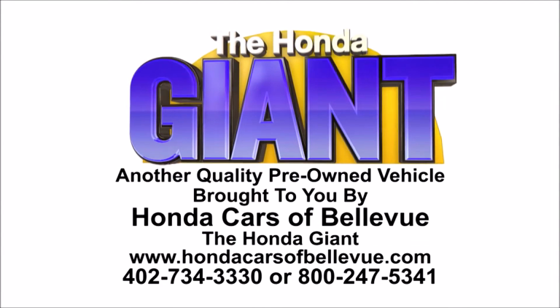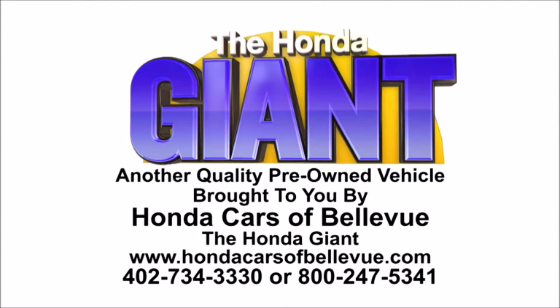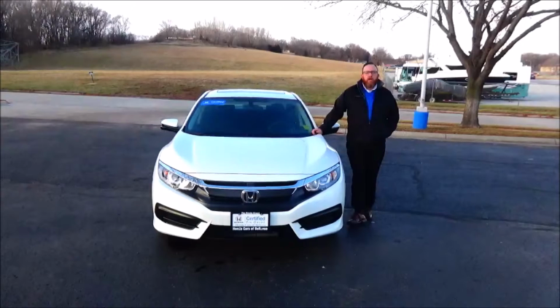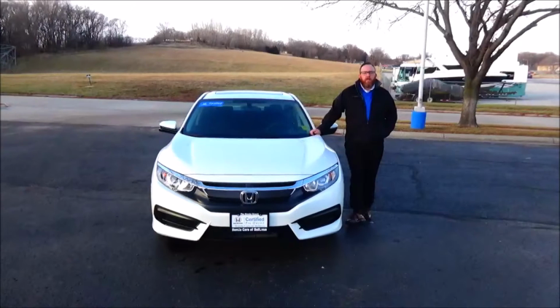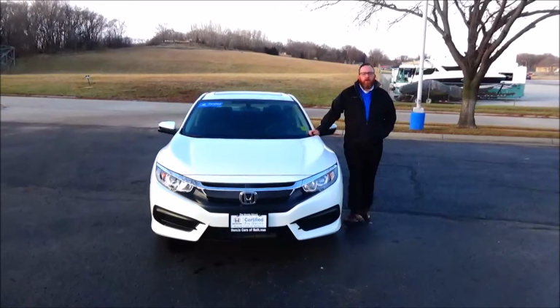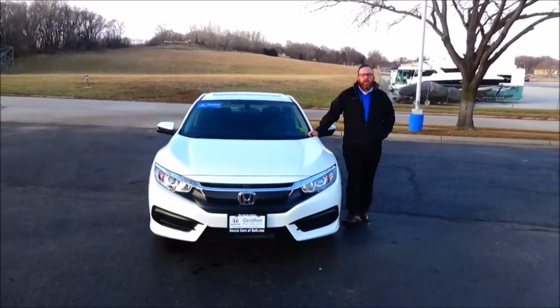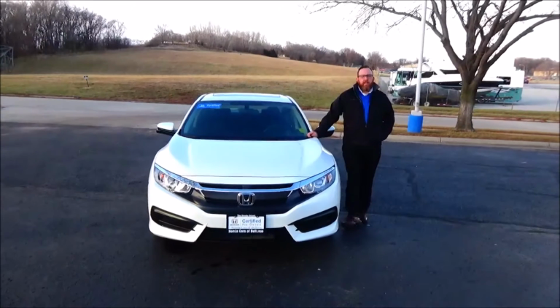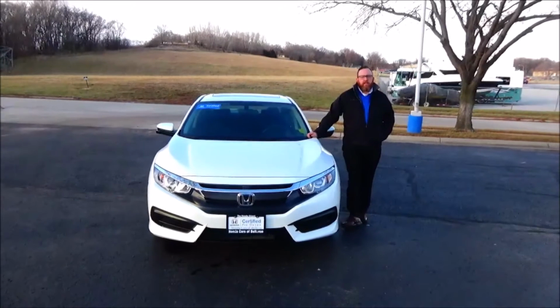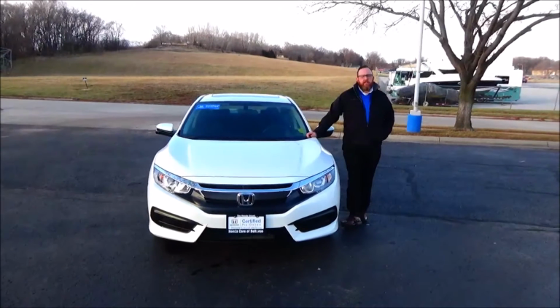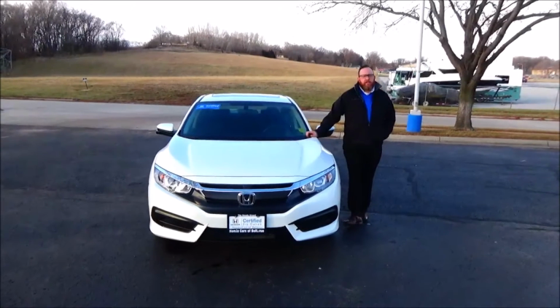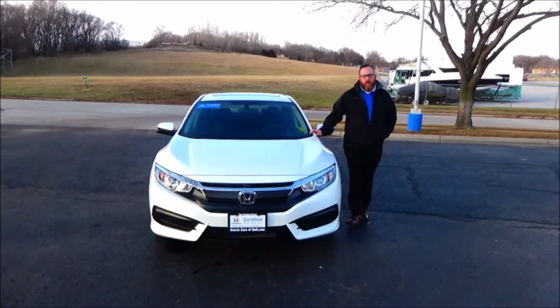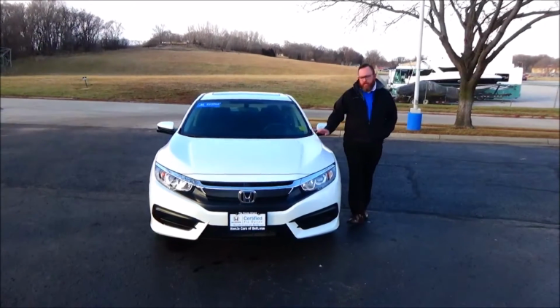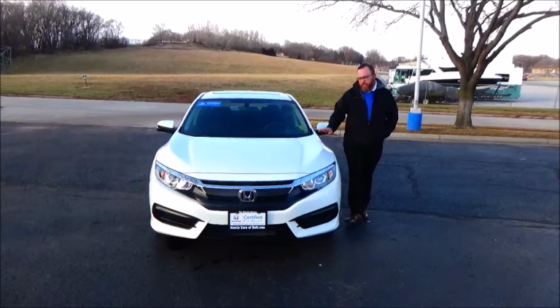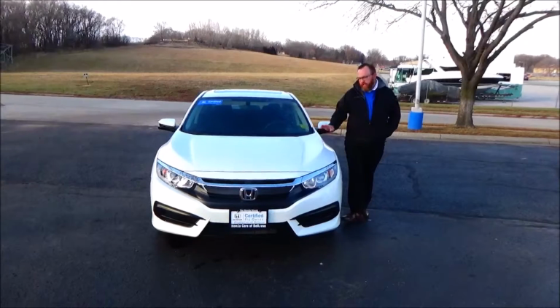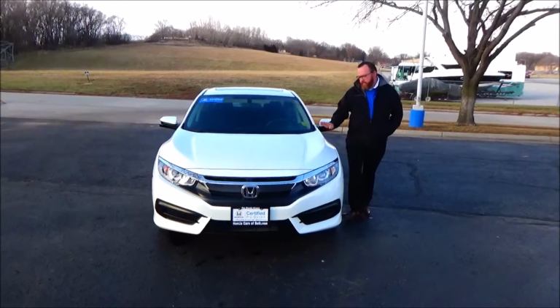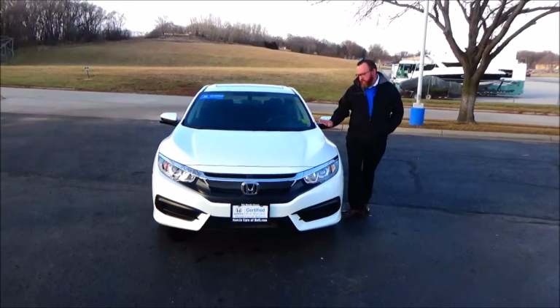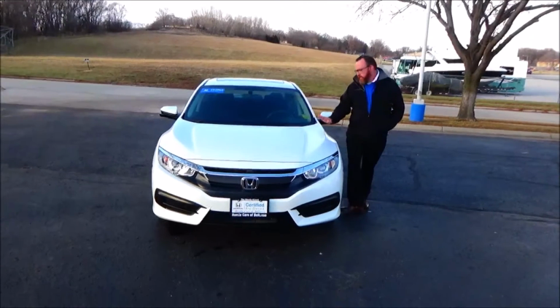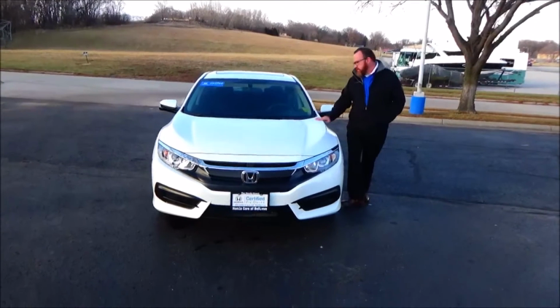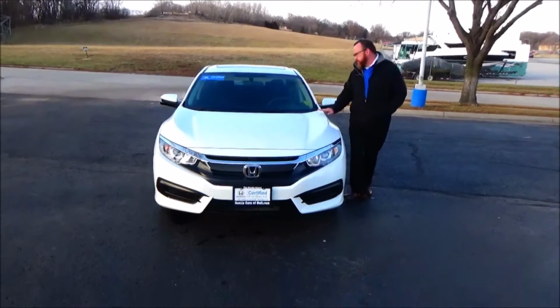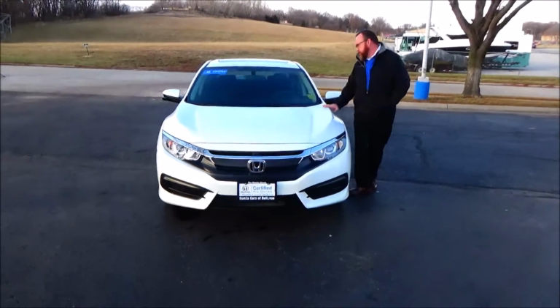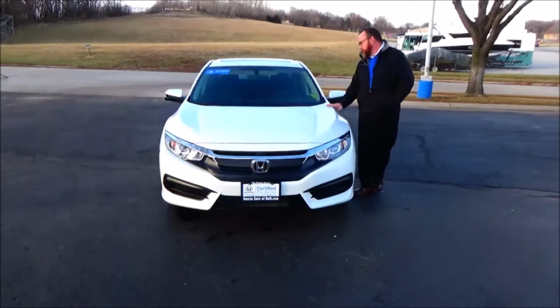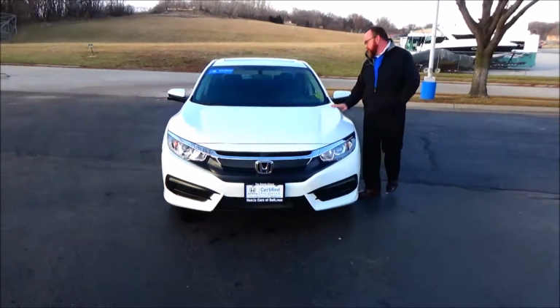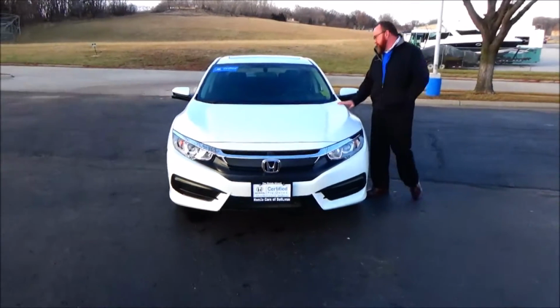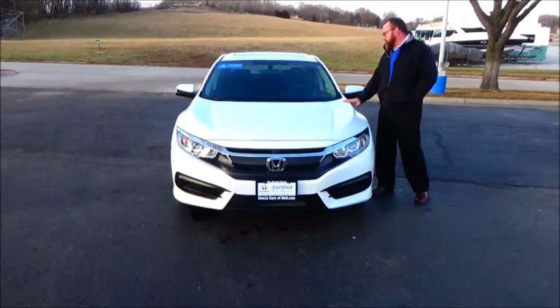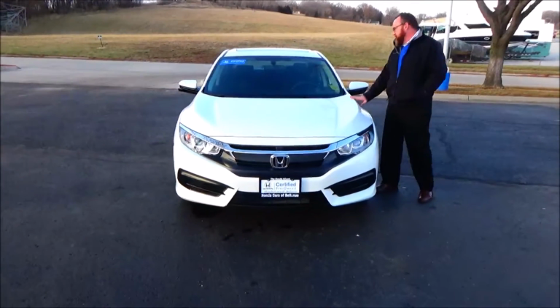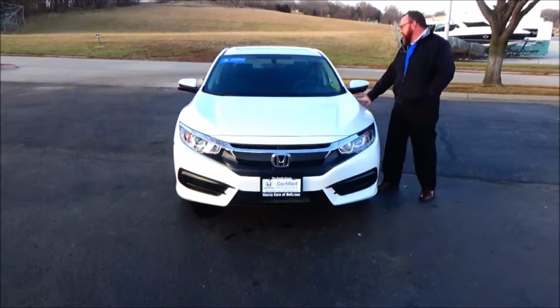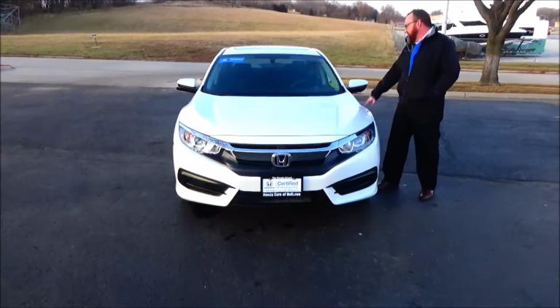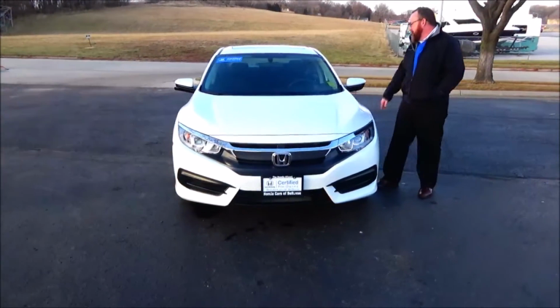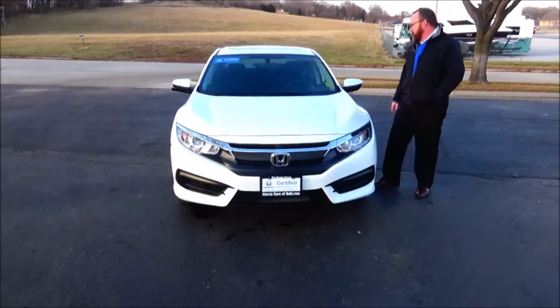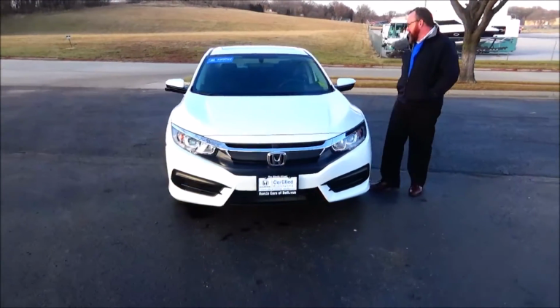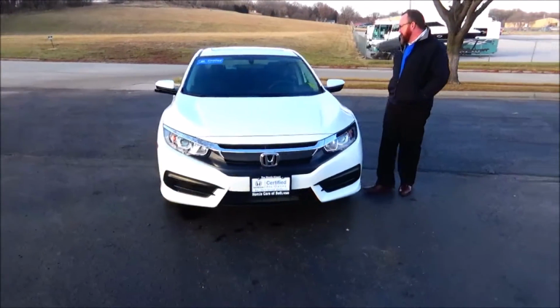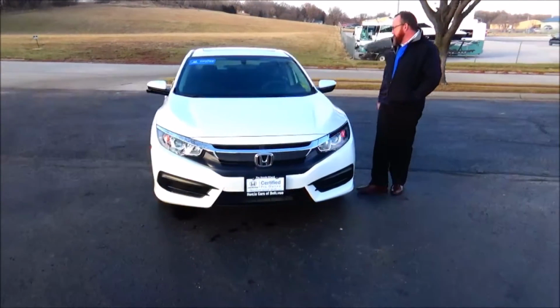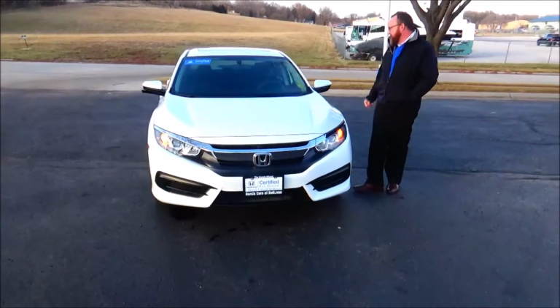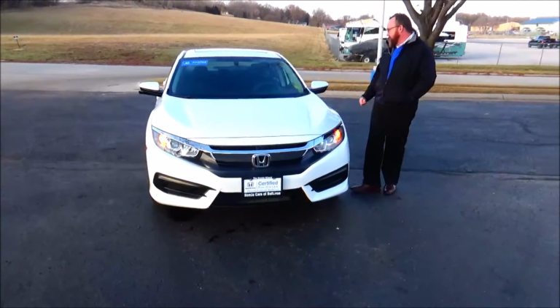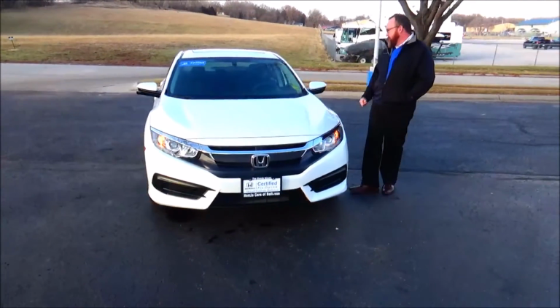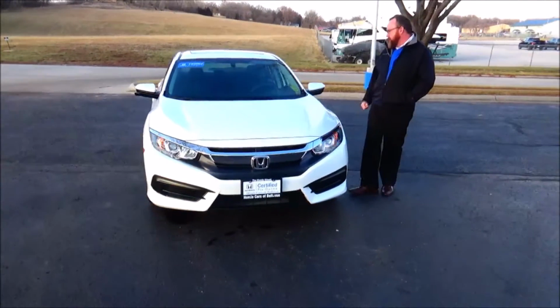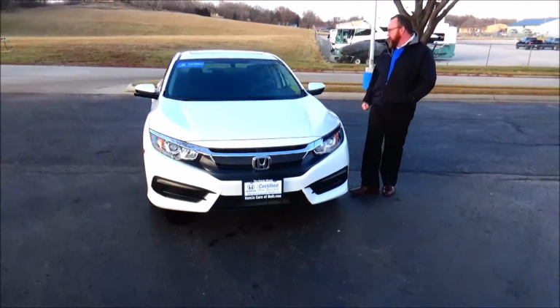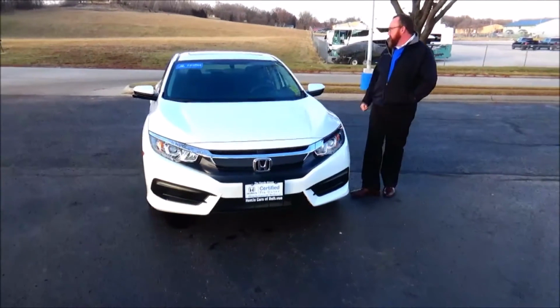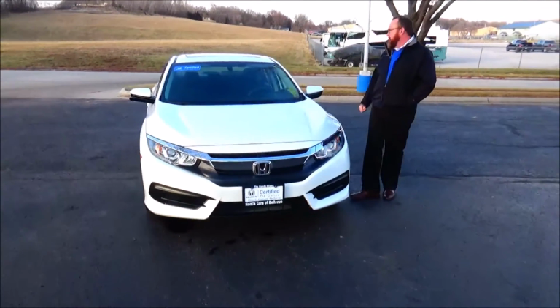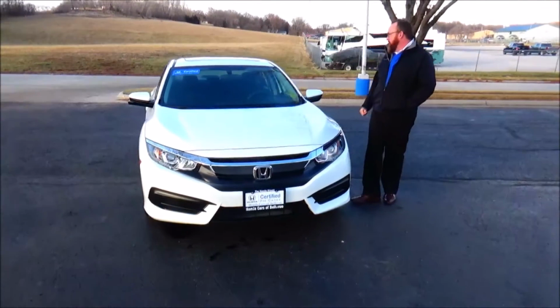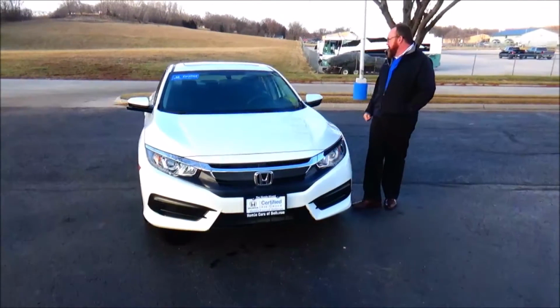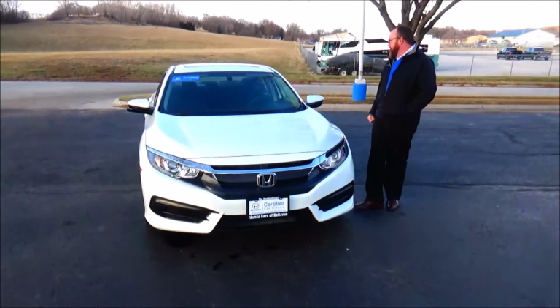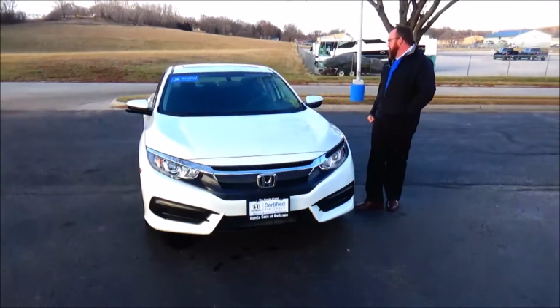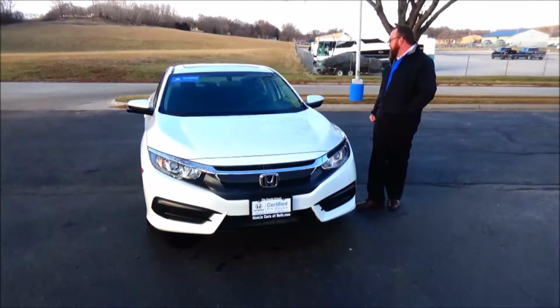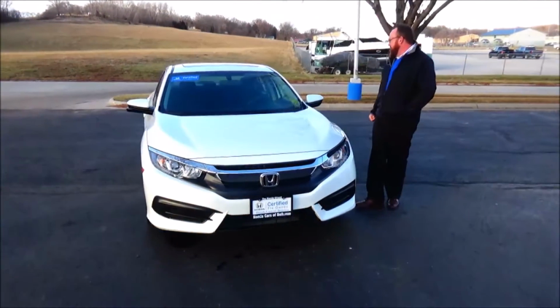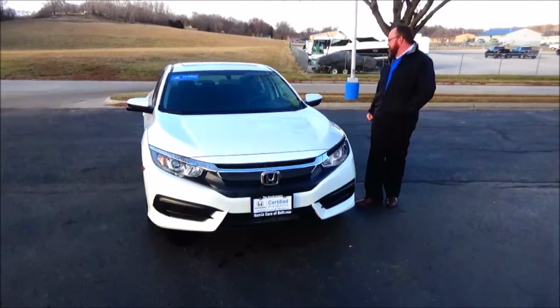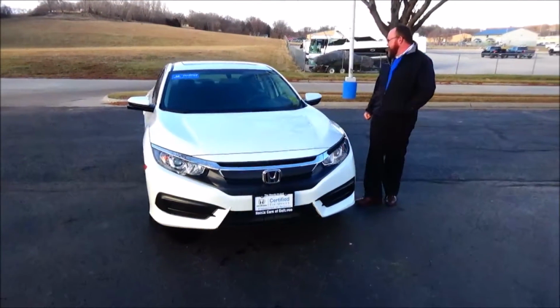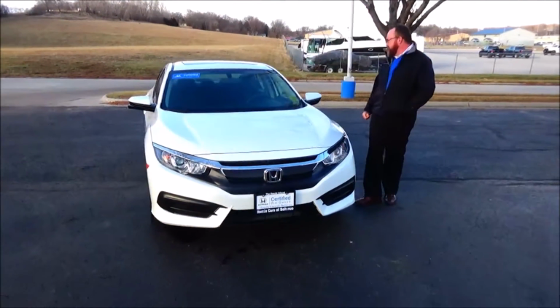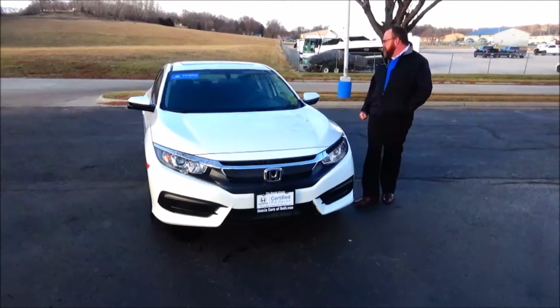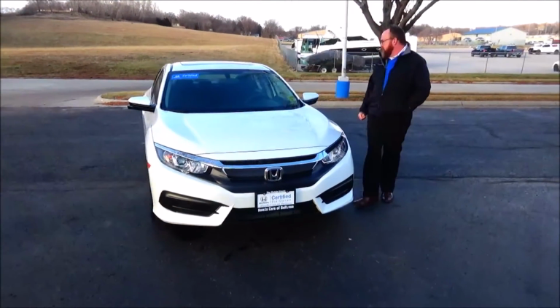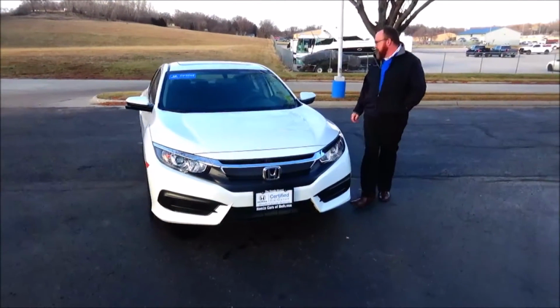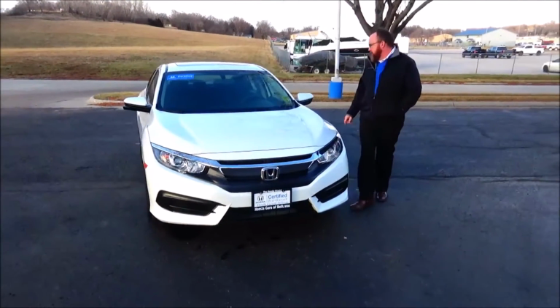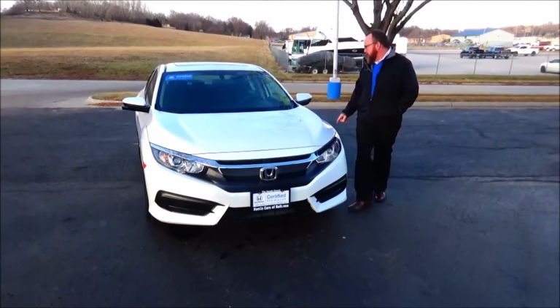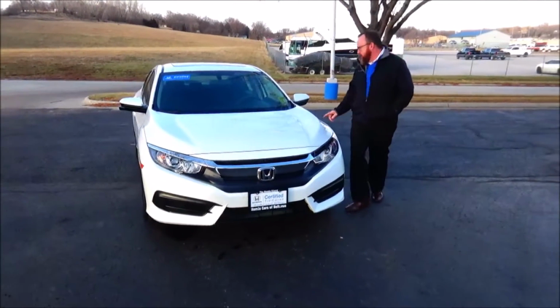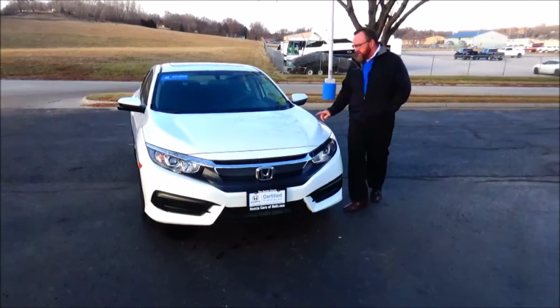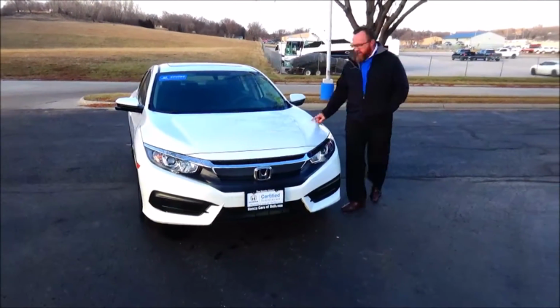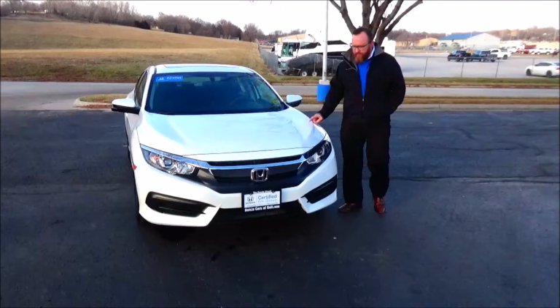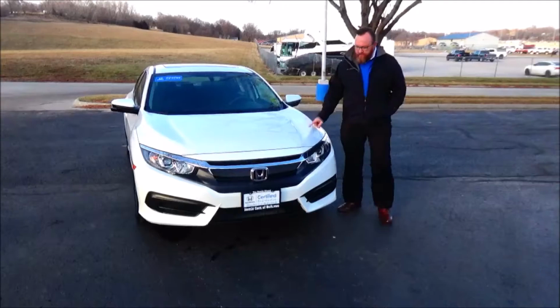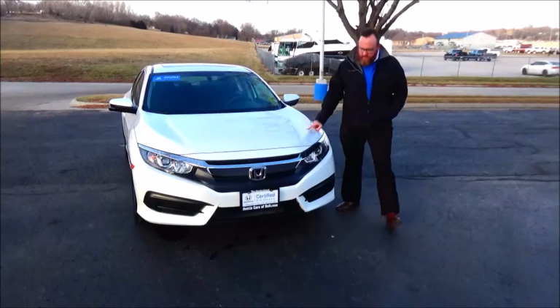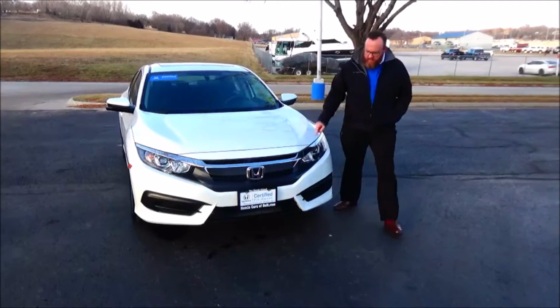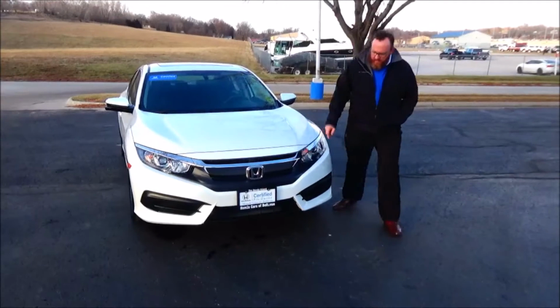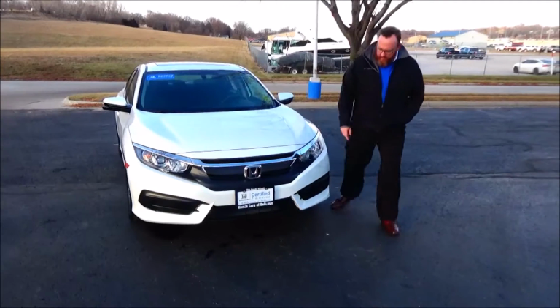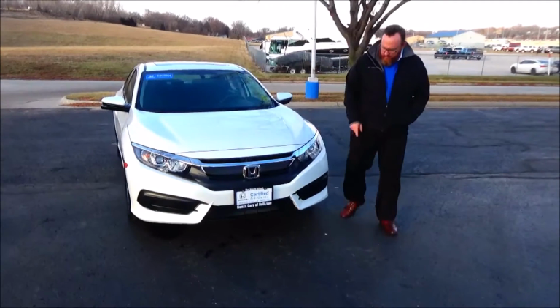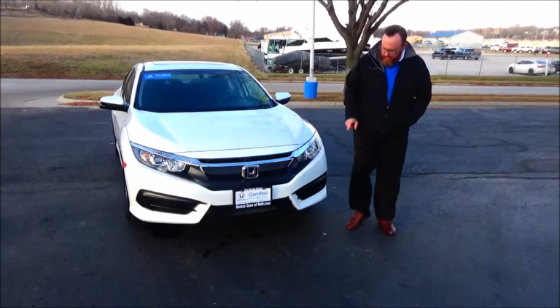This is Brian Kellen here from Honda Giant, here to show this 2018 Honda Civic EX, just came in on trains, got 15,000 miles.